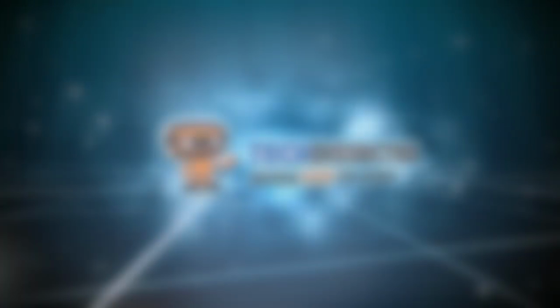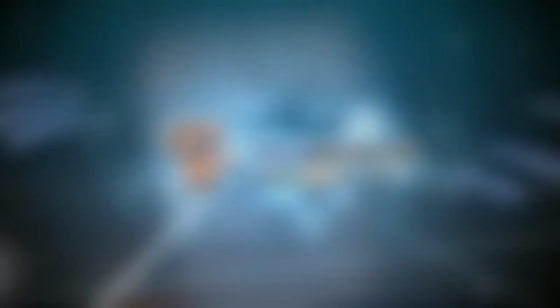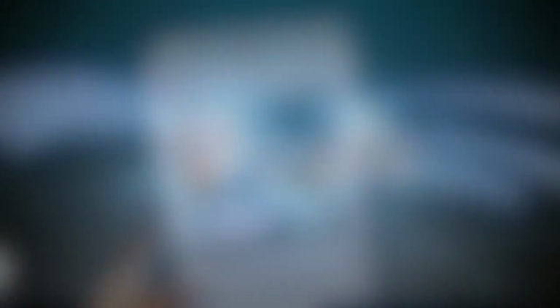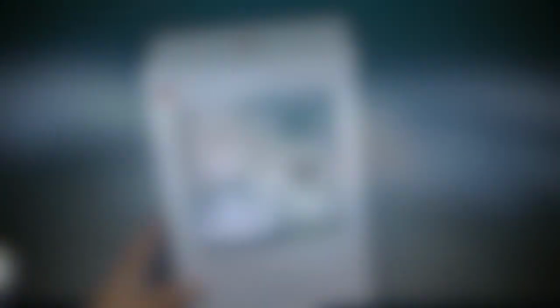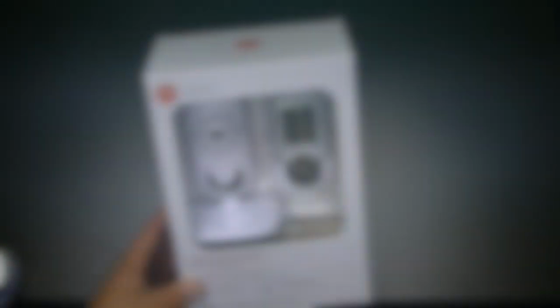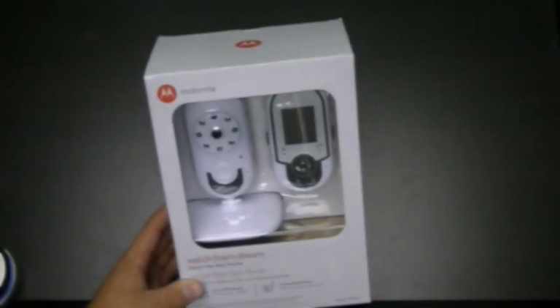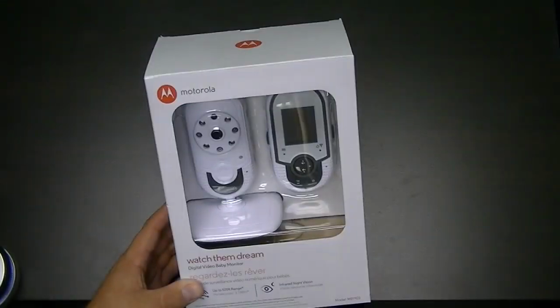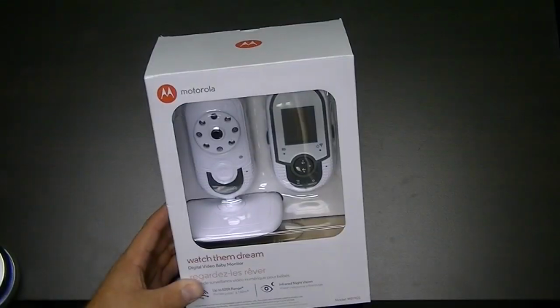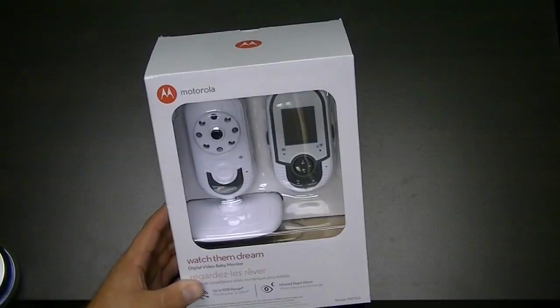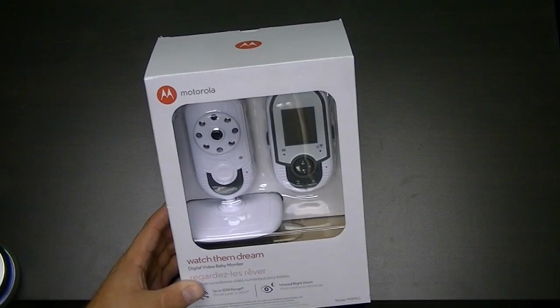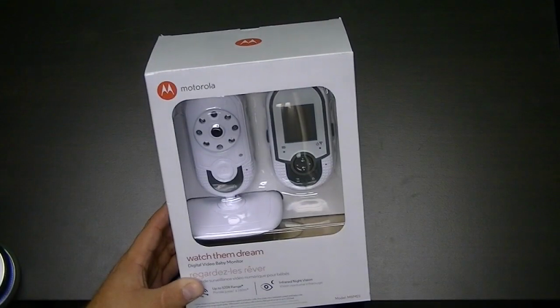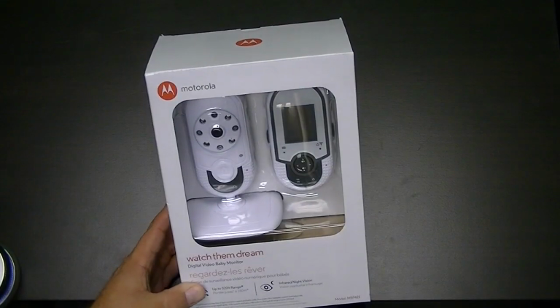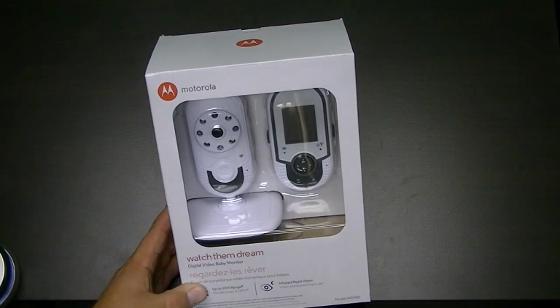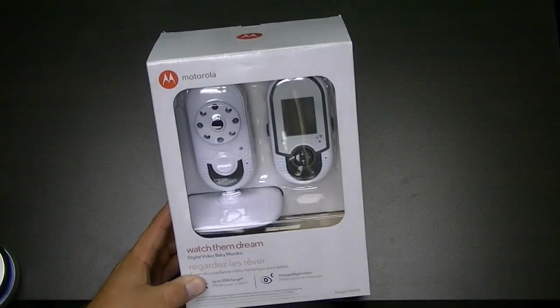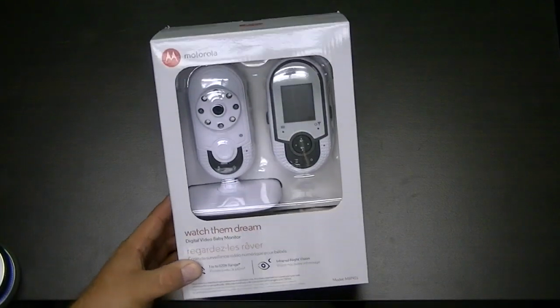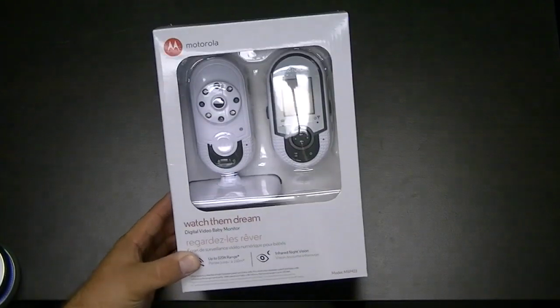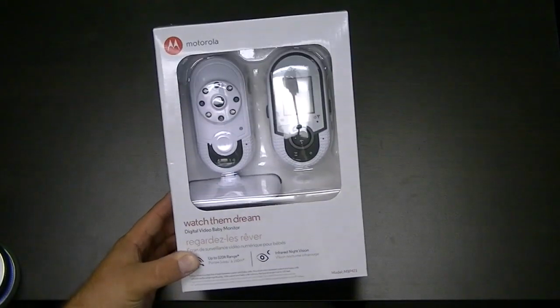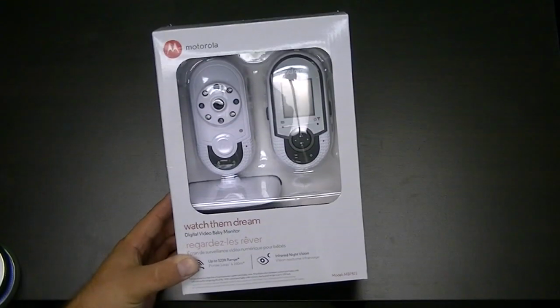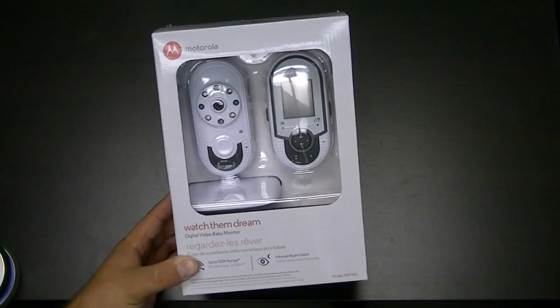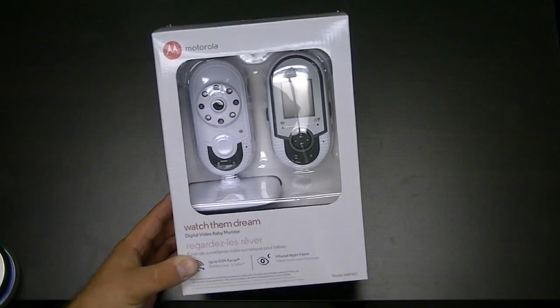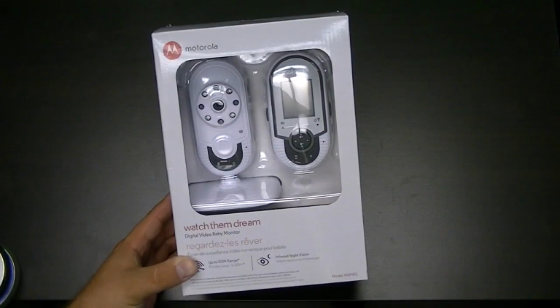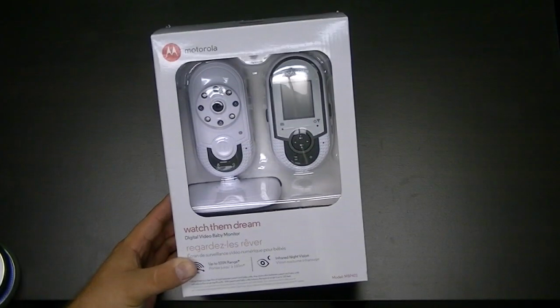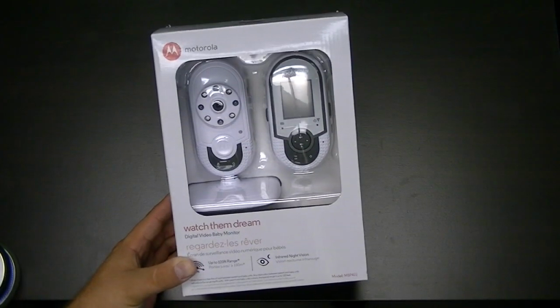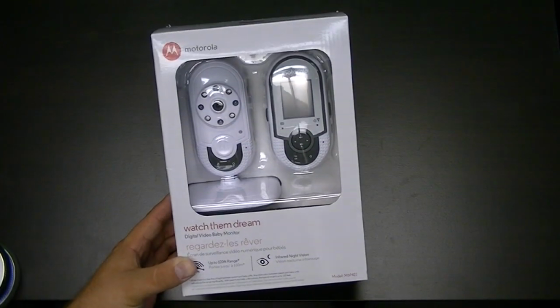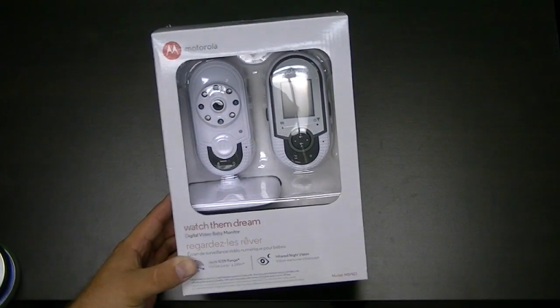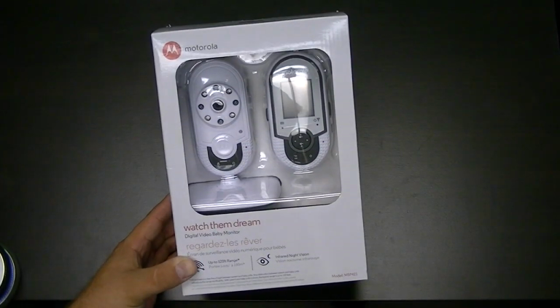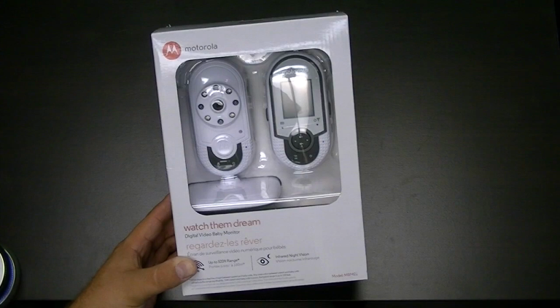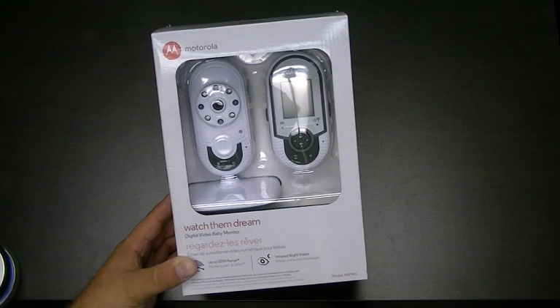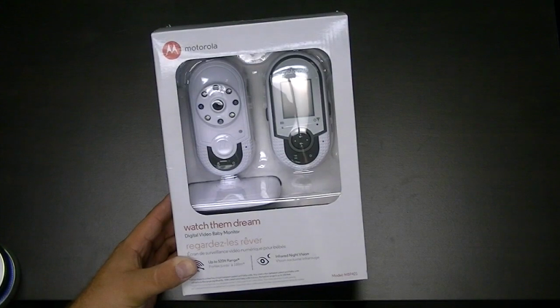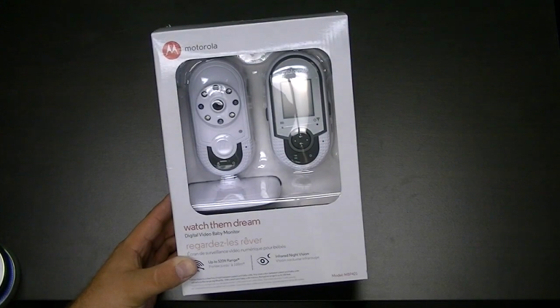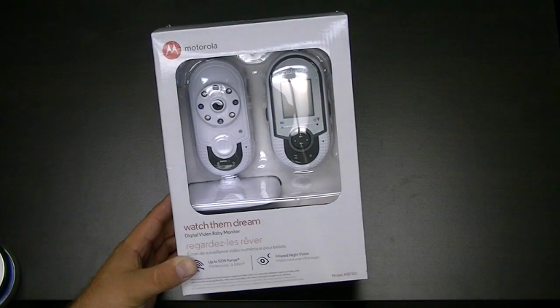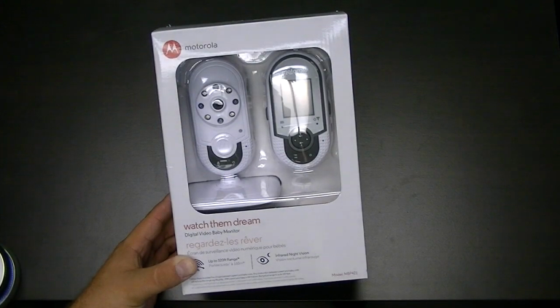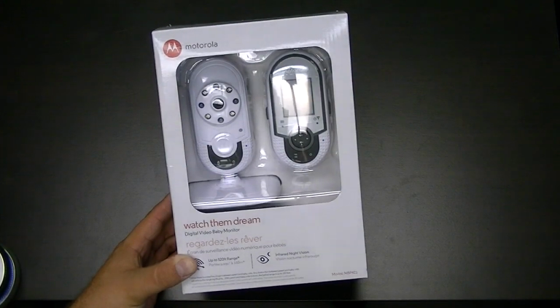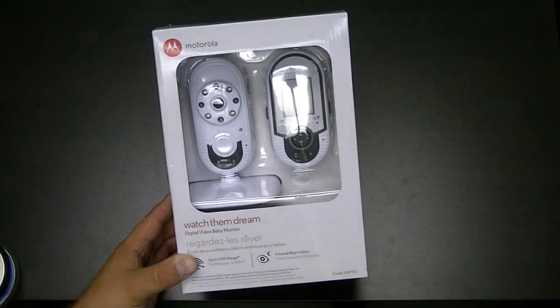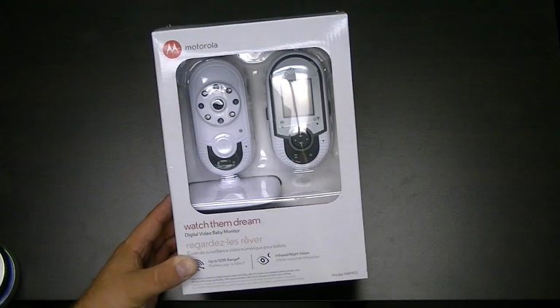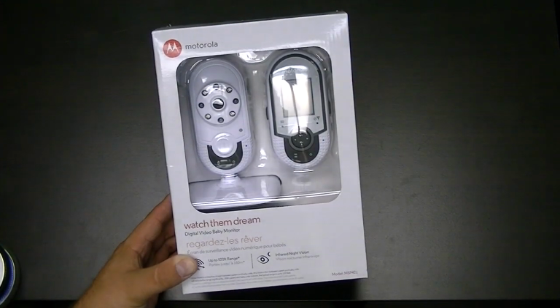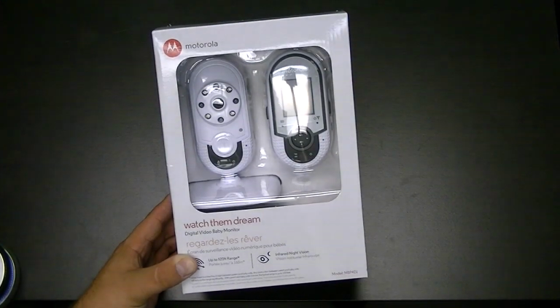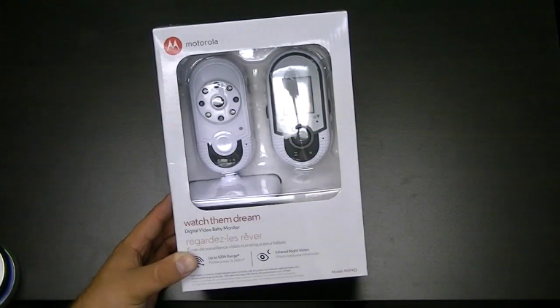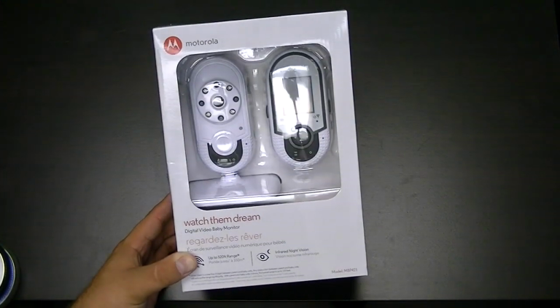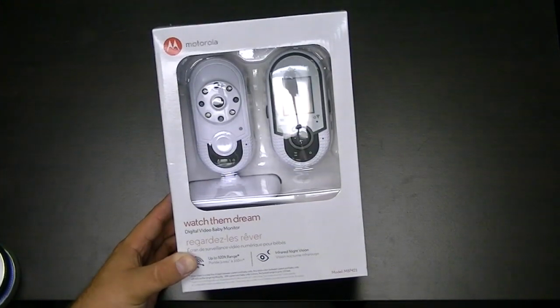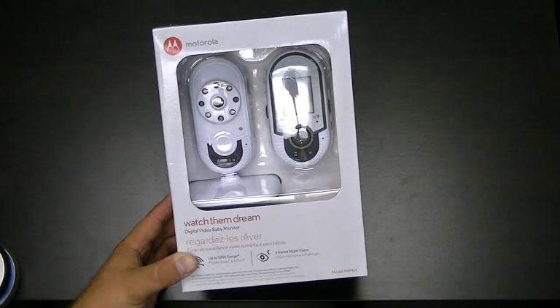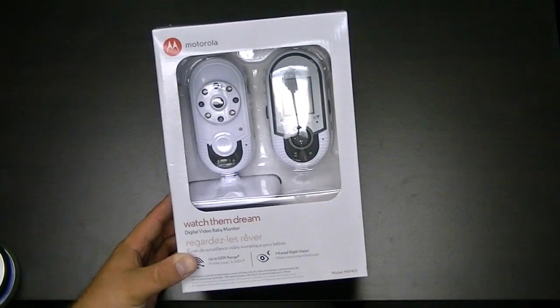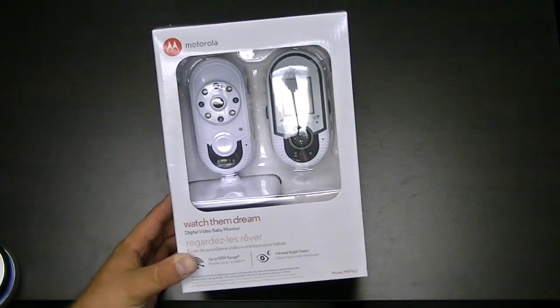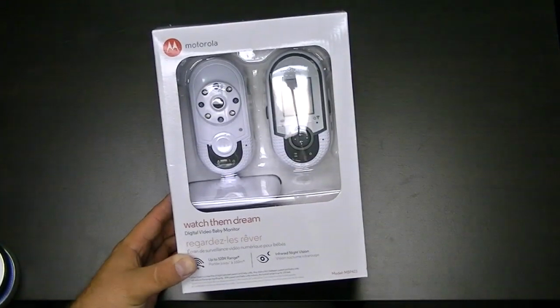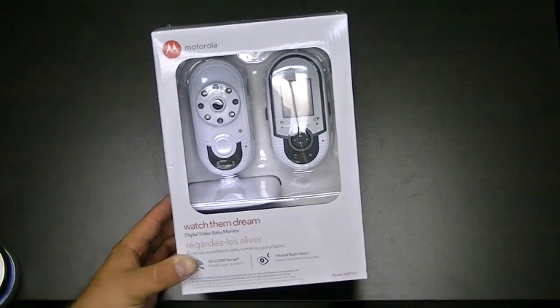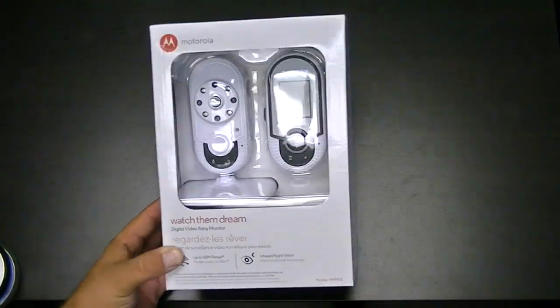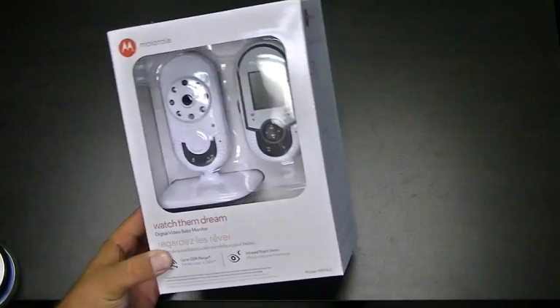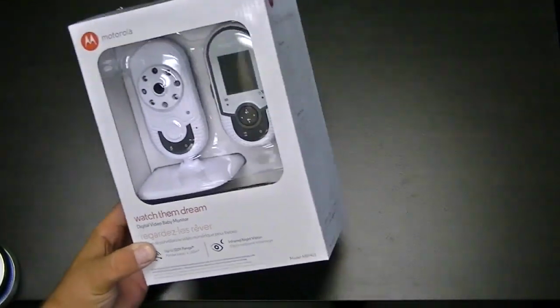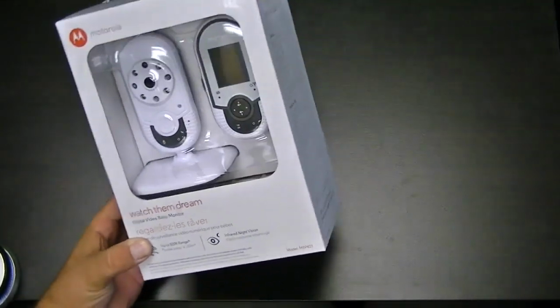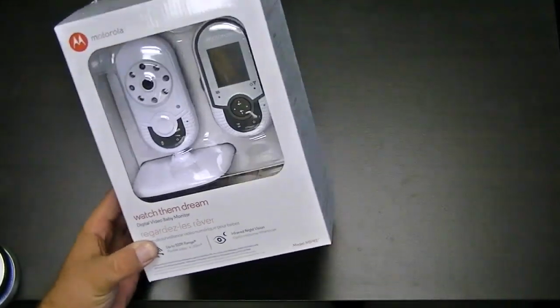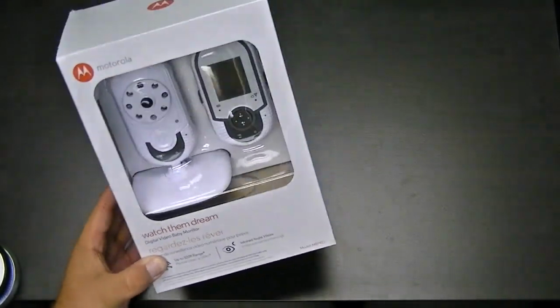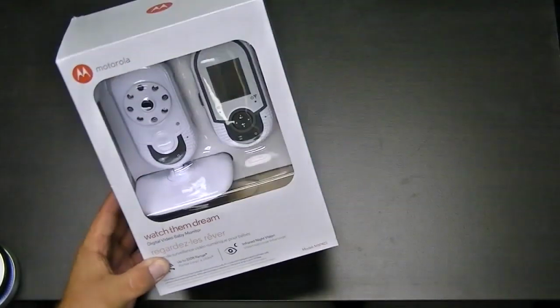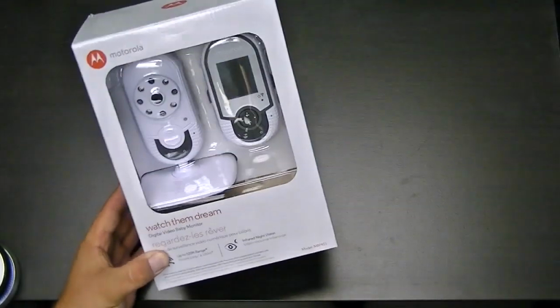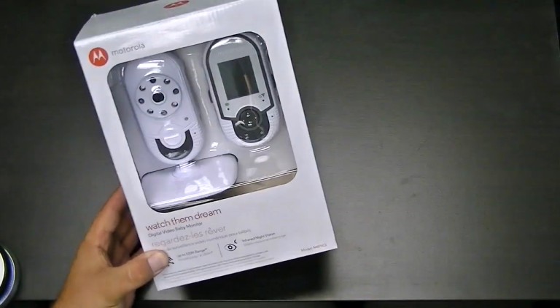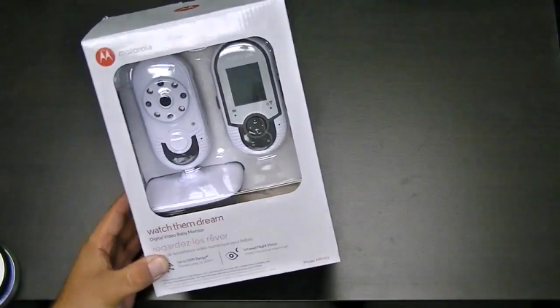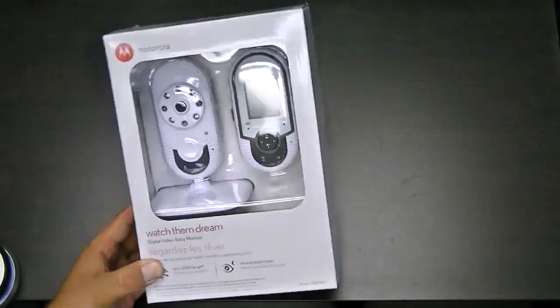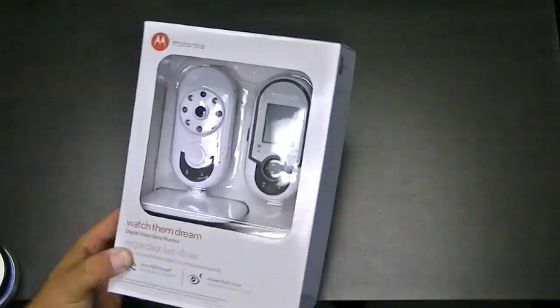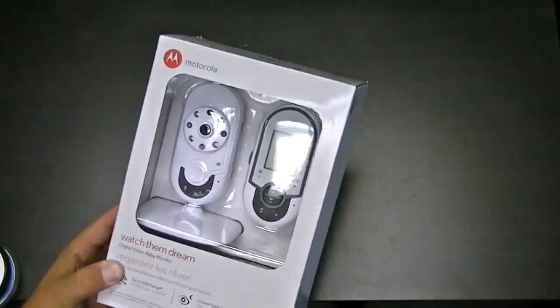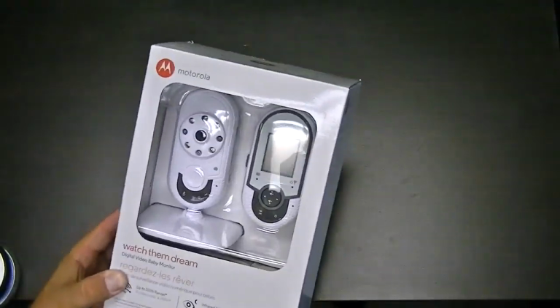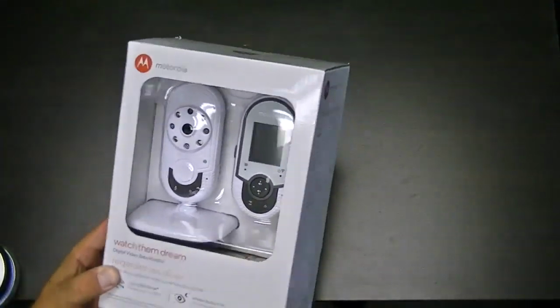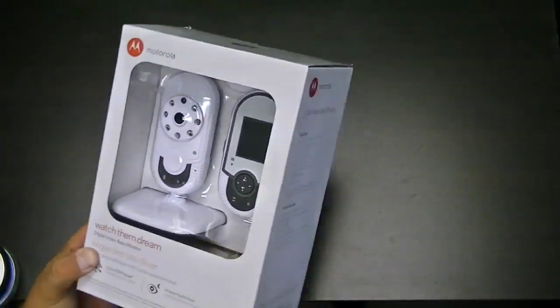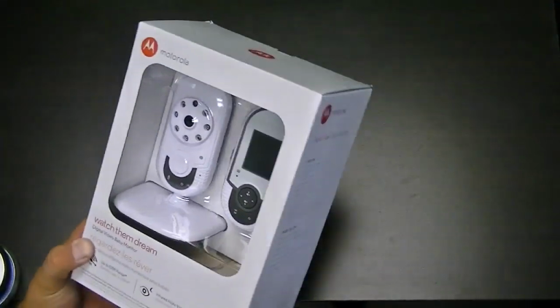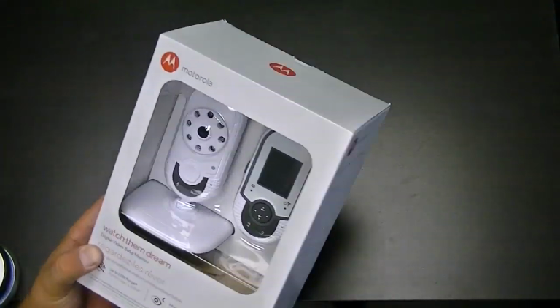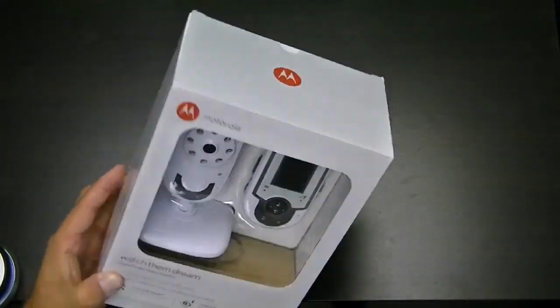Here it is, the Motorola WatchThemDream Digital Video Baby Monitor. So let's open this up and see what's inside.